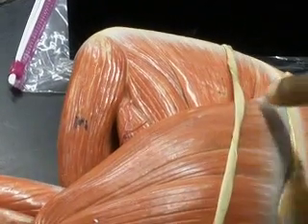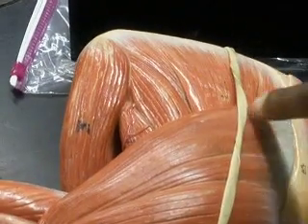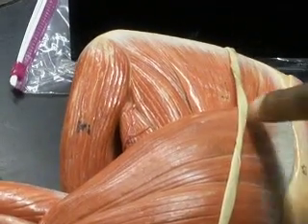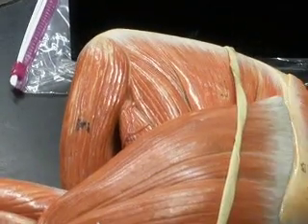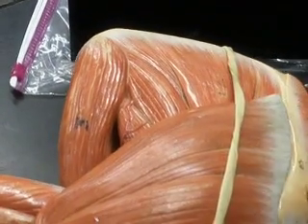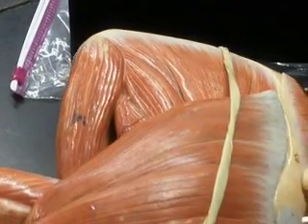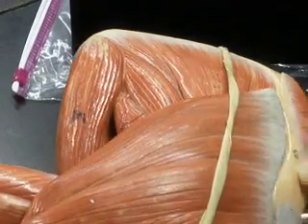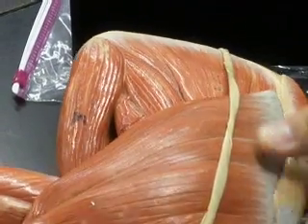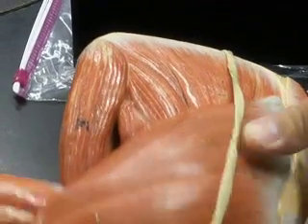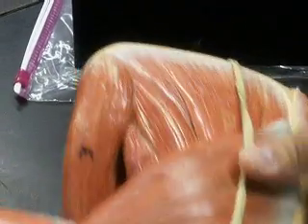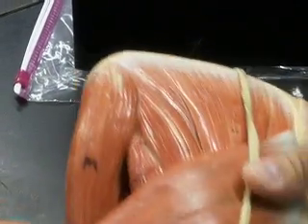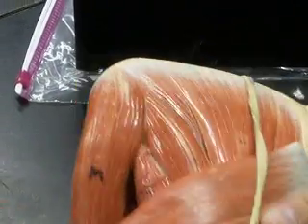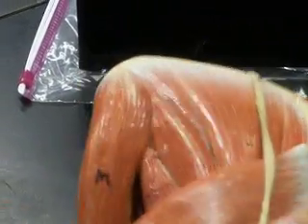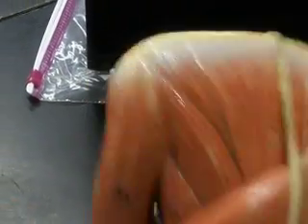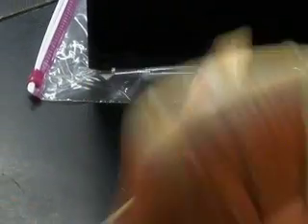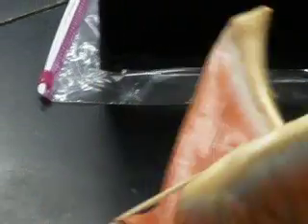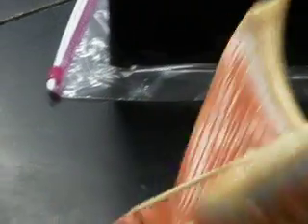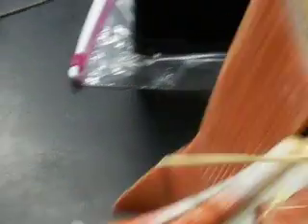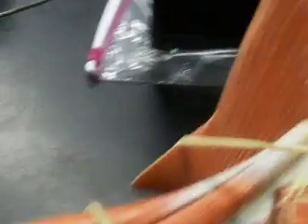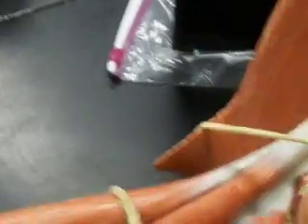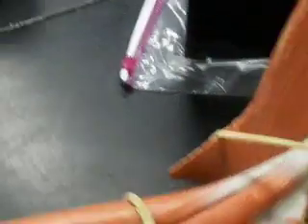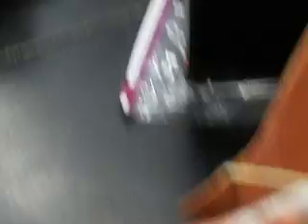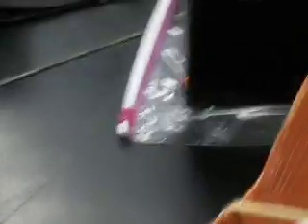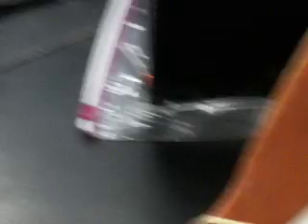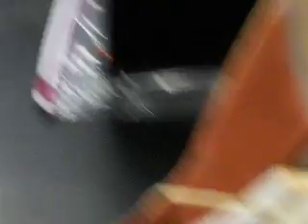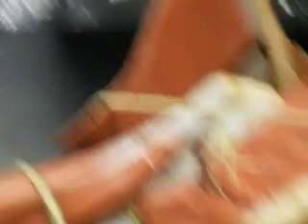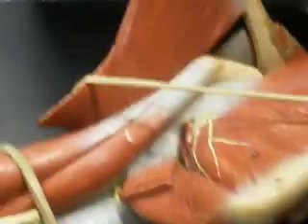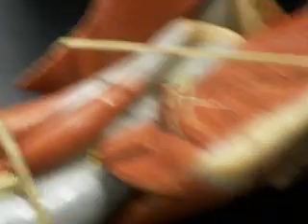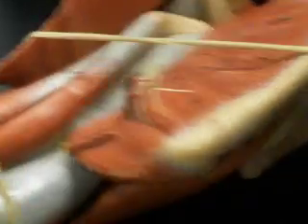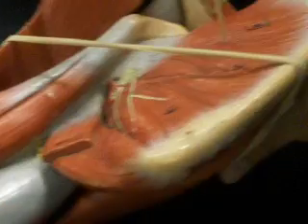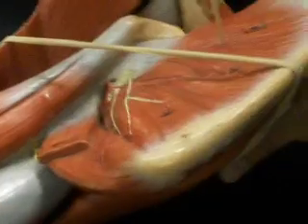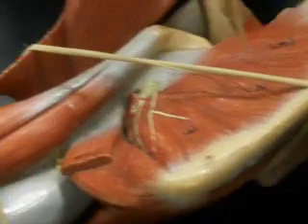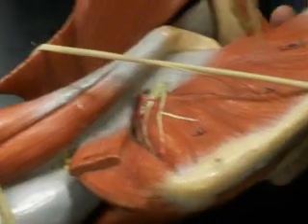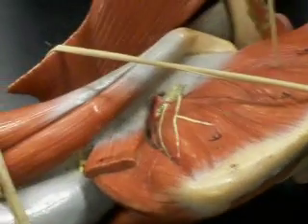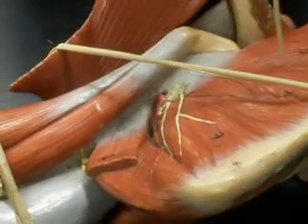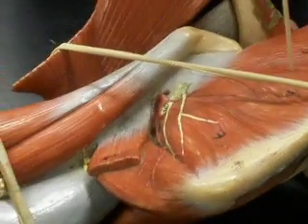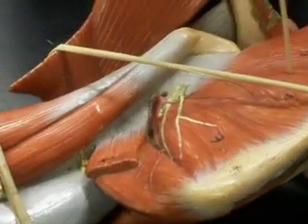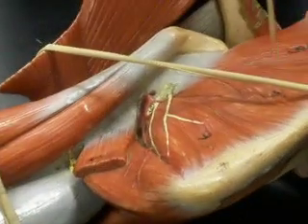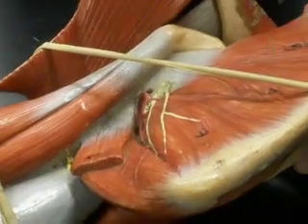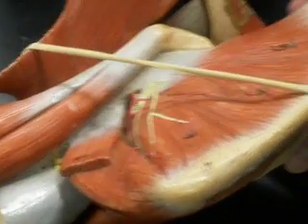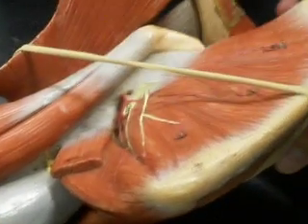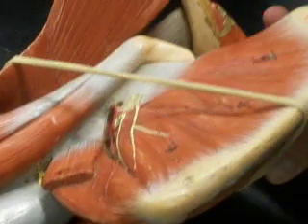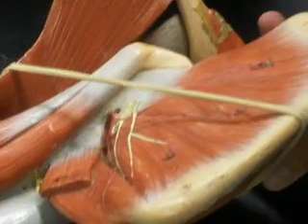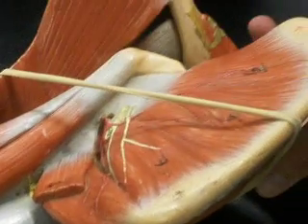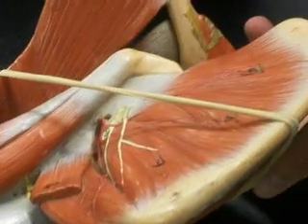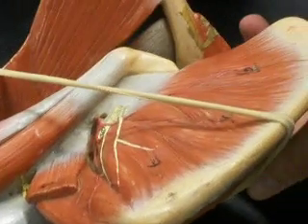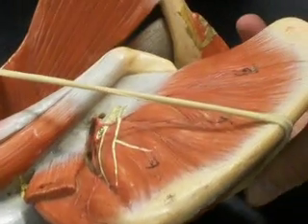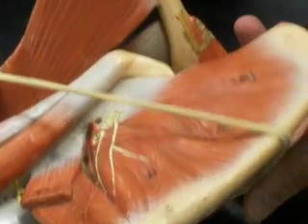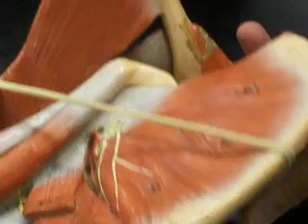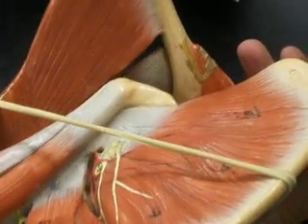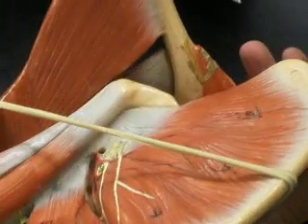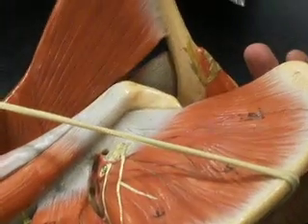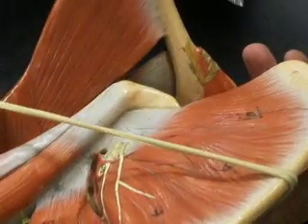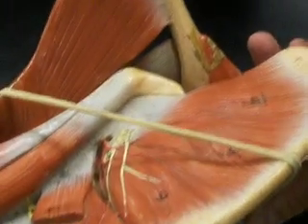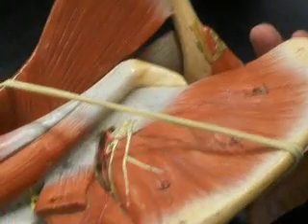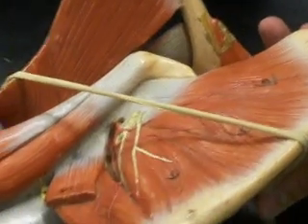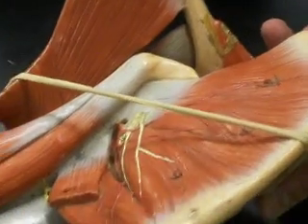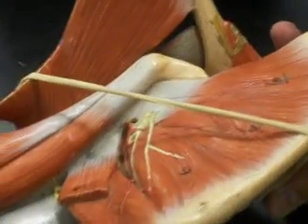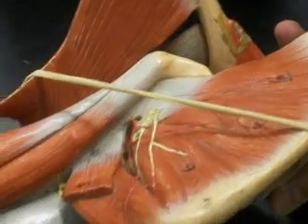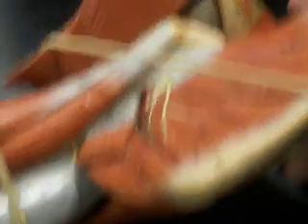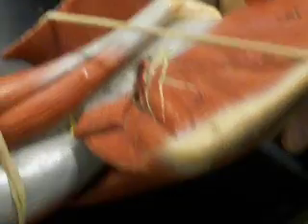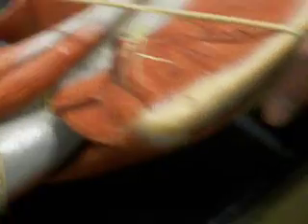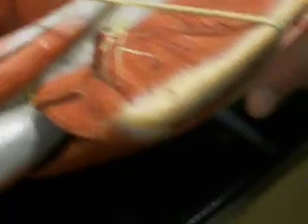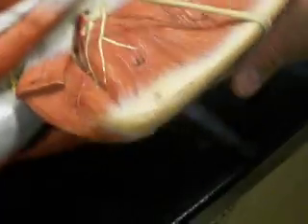Infraspinatus. Infraspinatus. That's the subscapularis. Subscapularis. Supraspinatus.